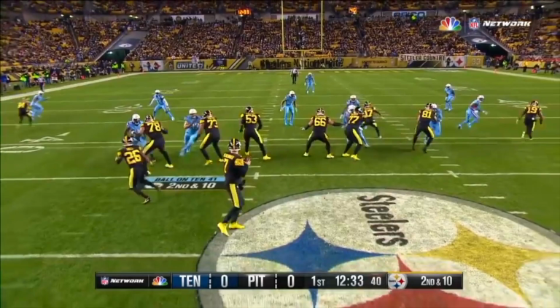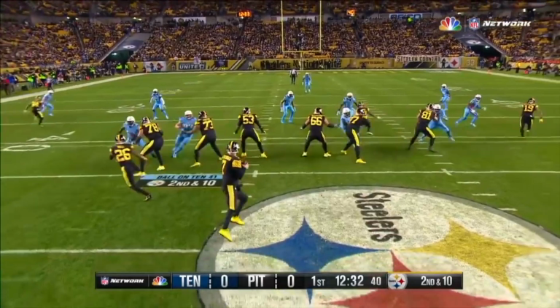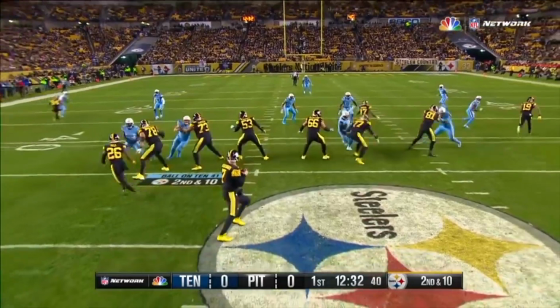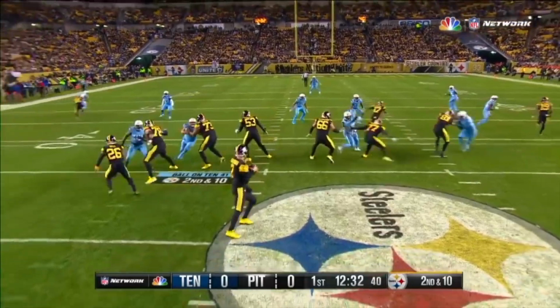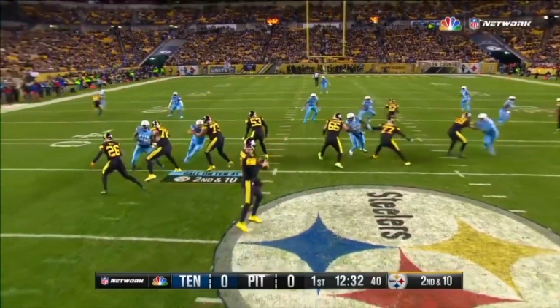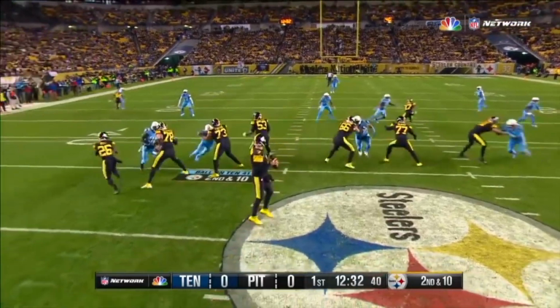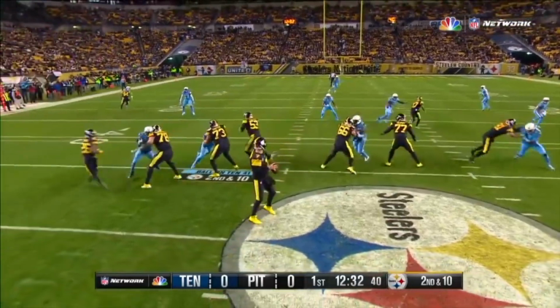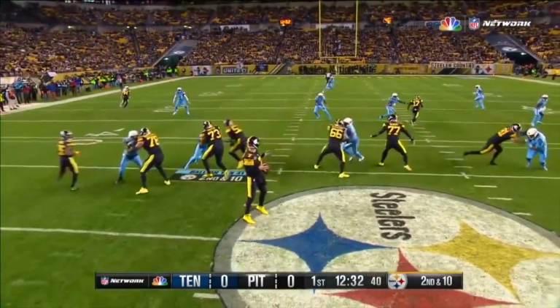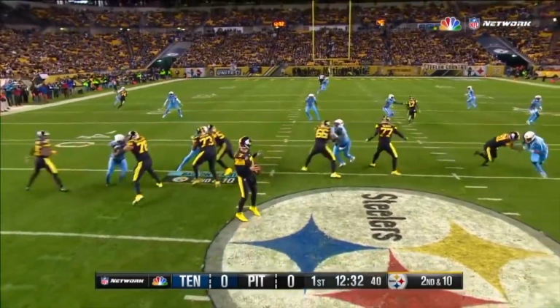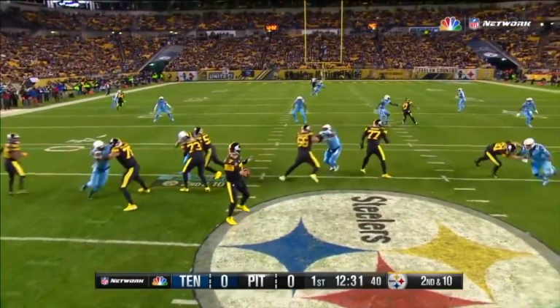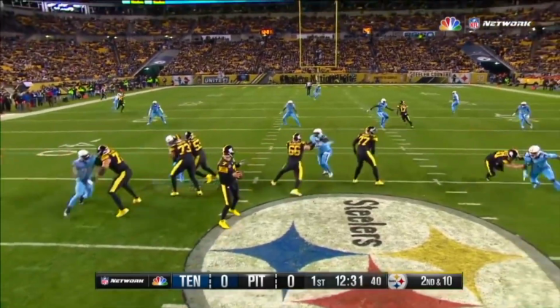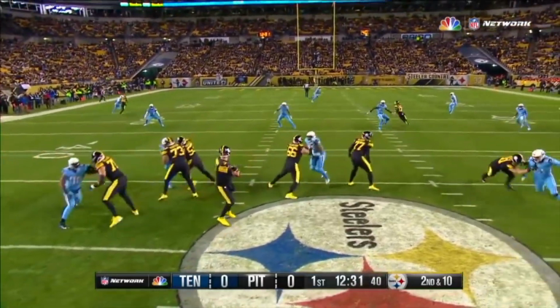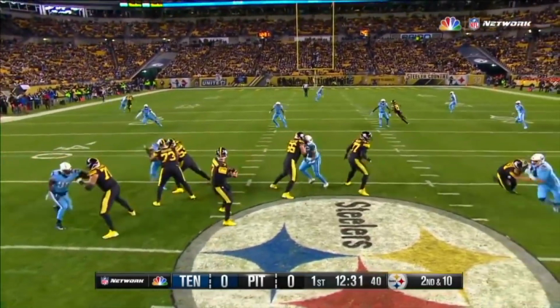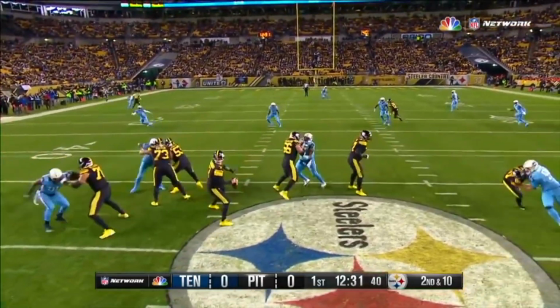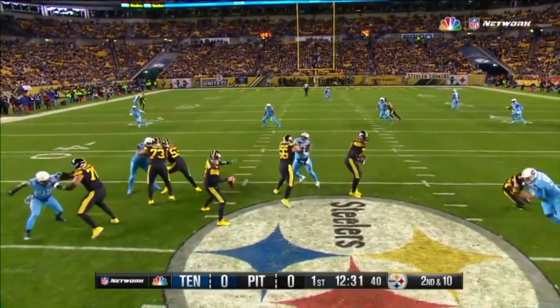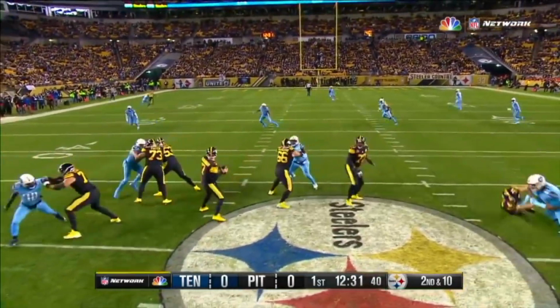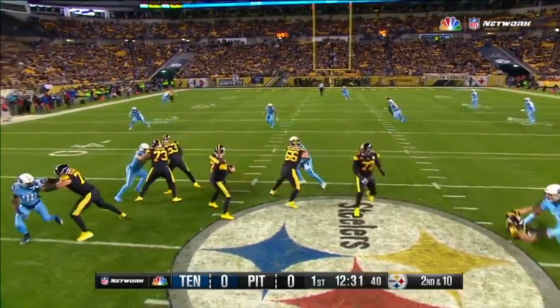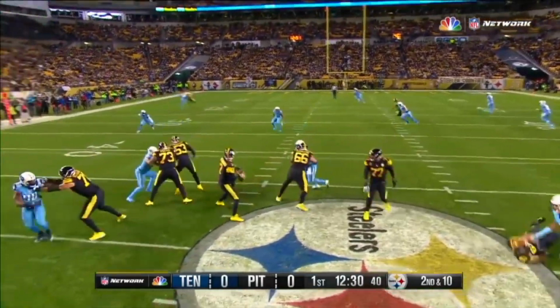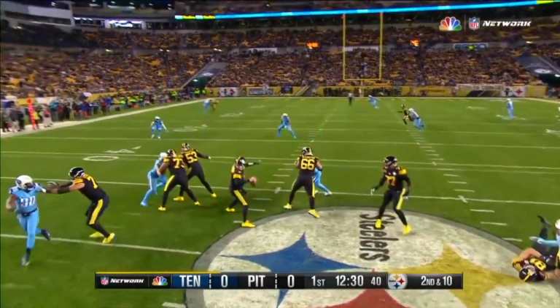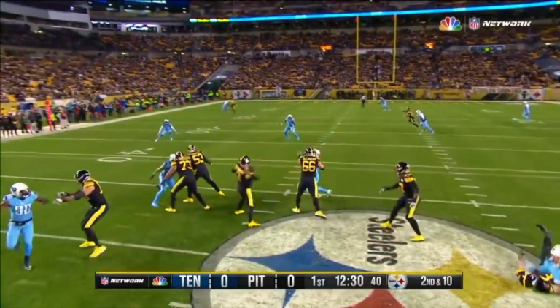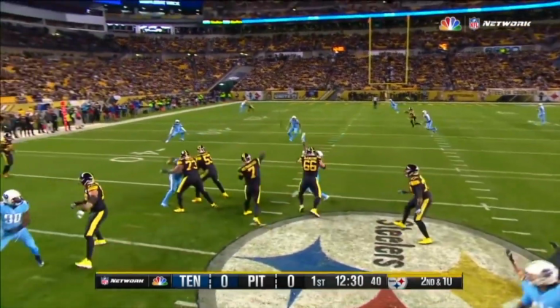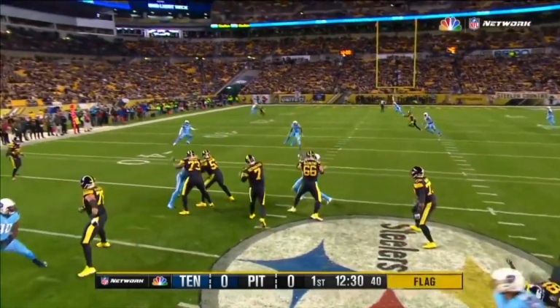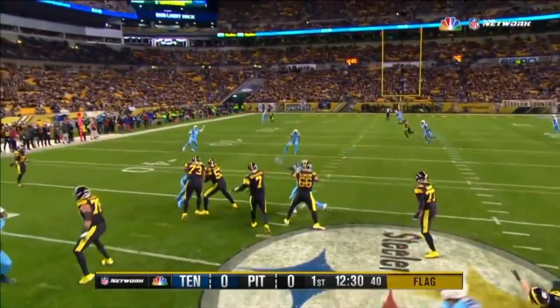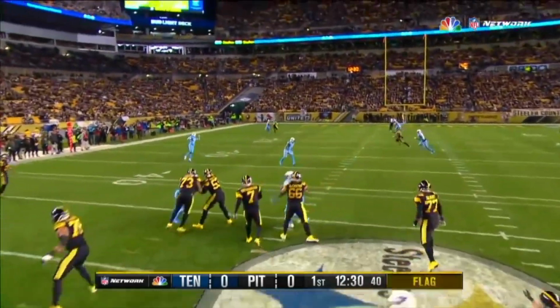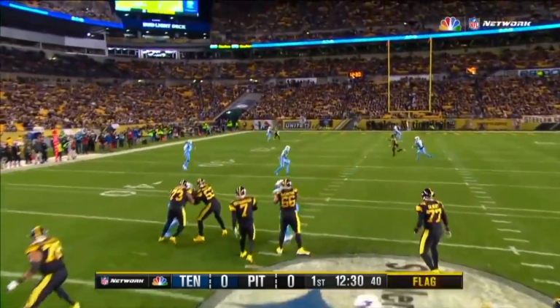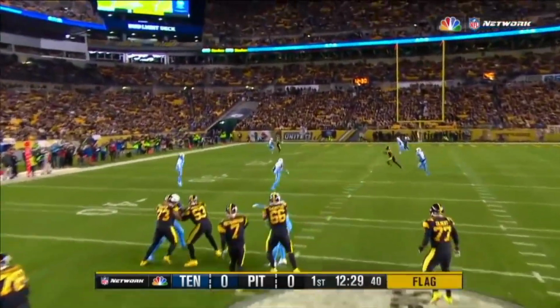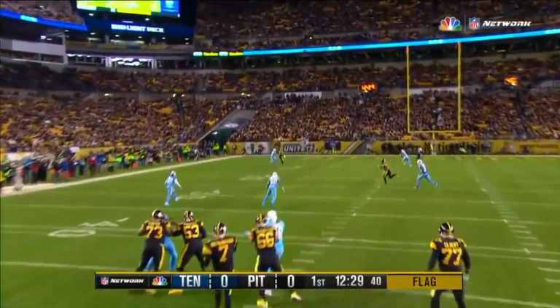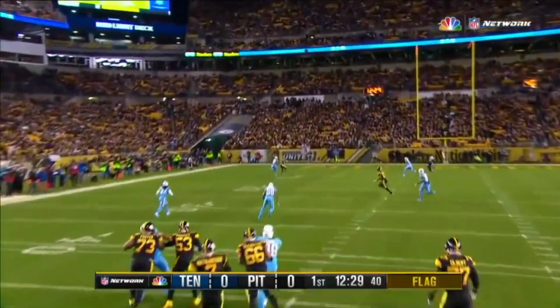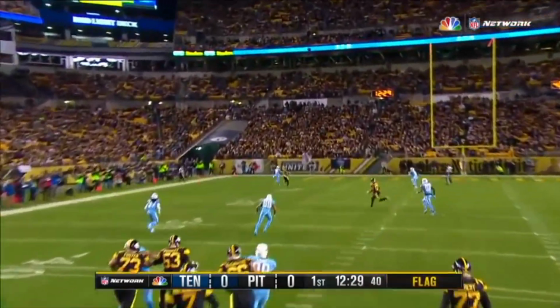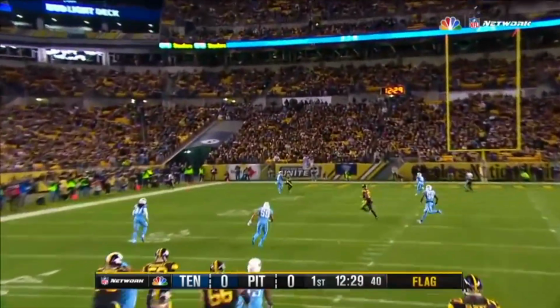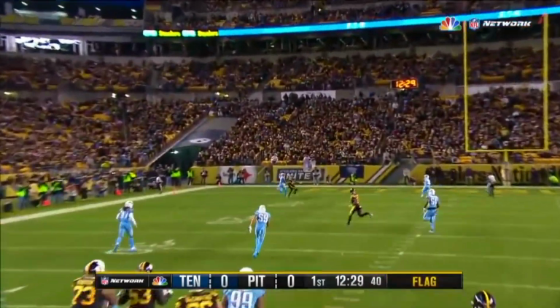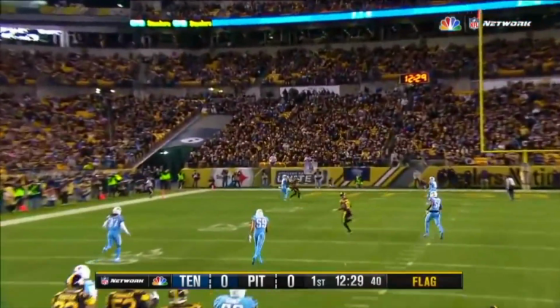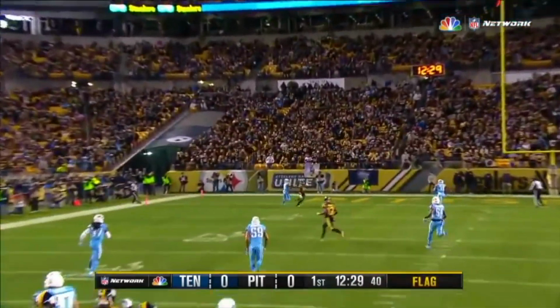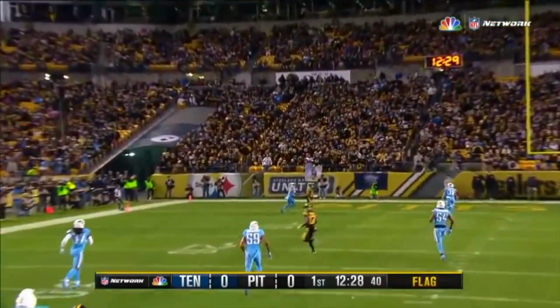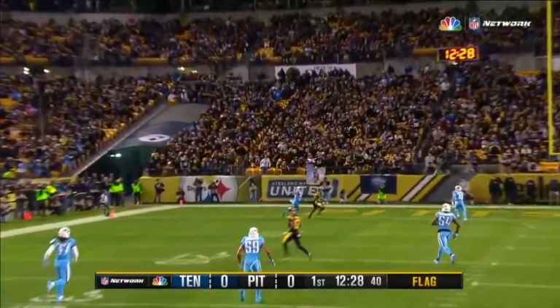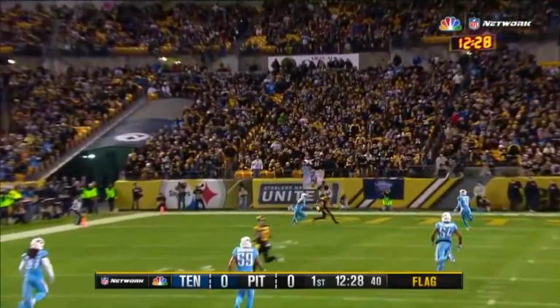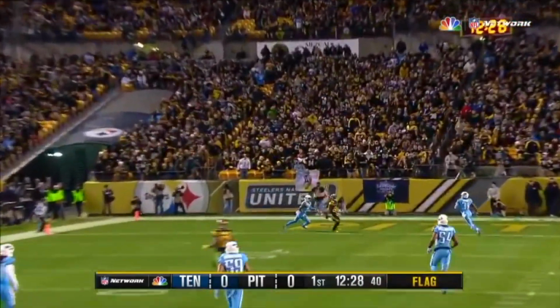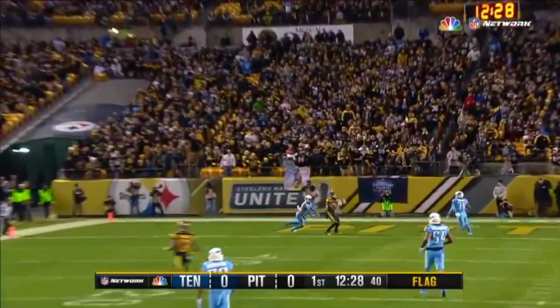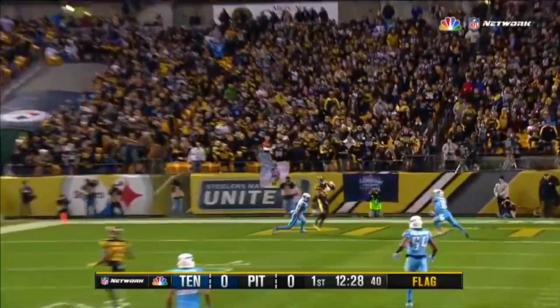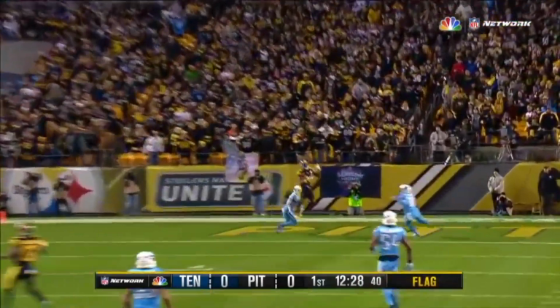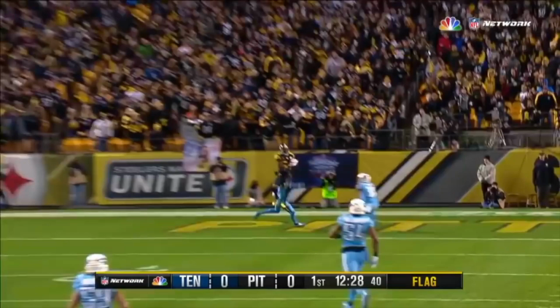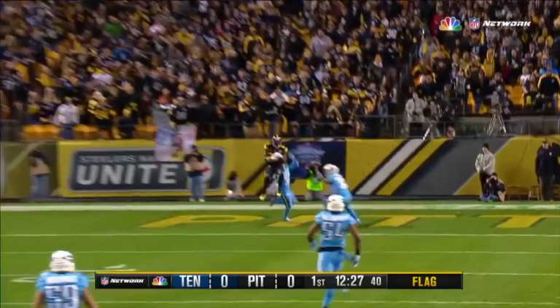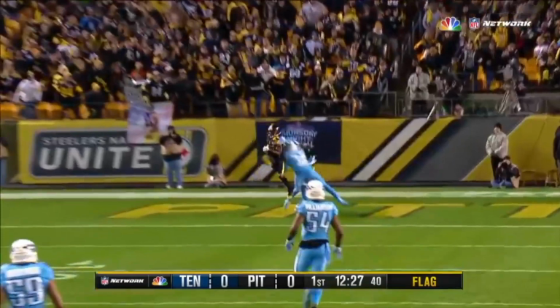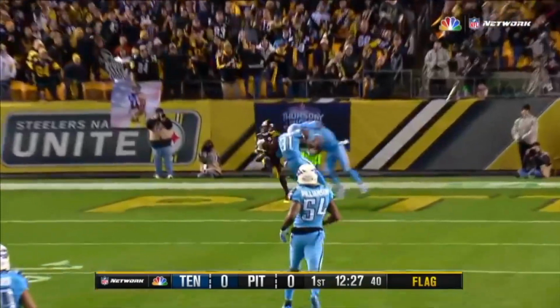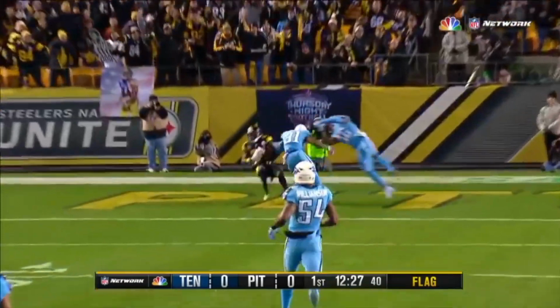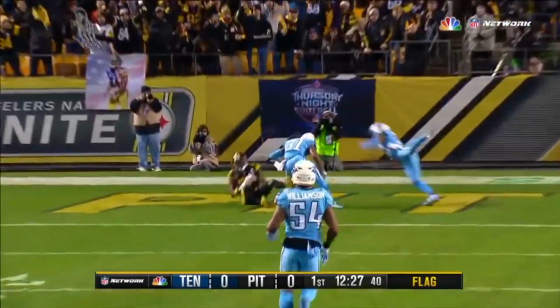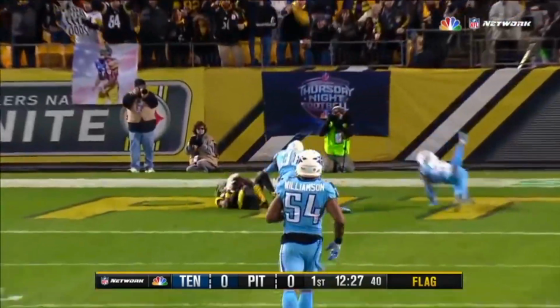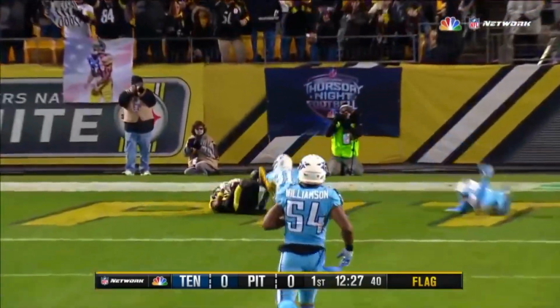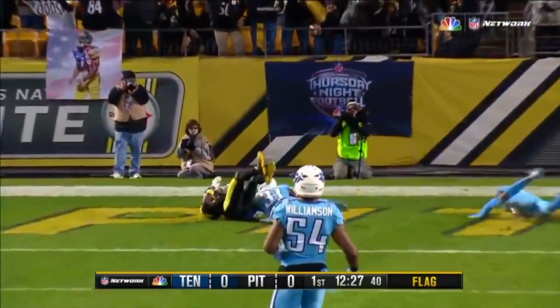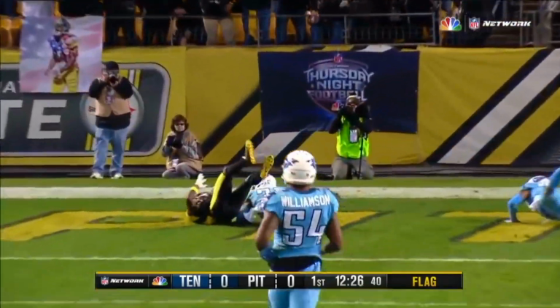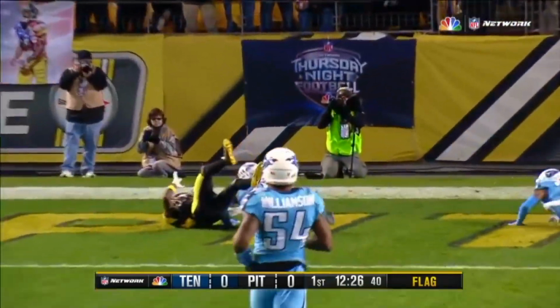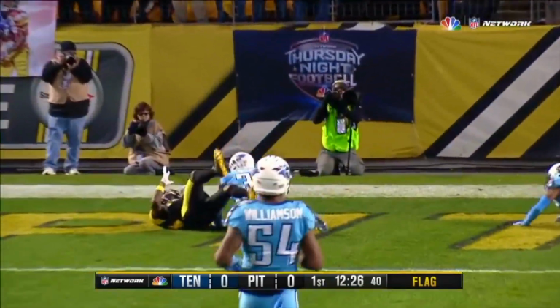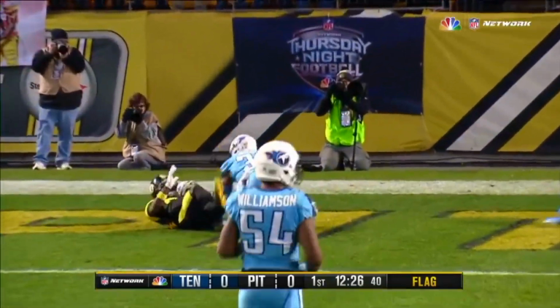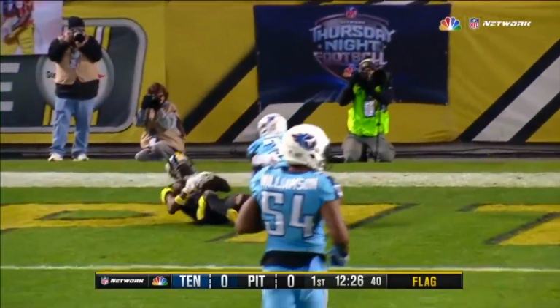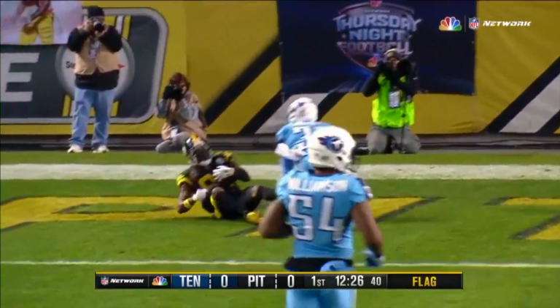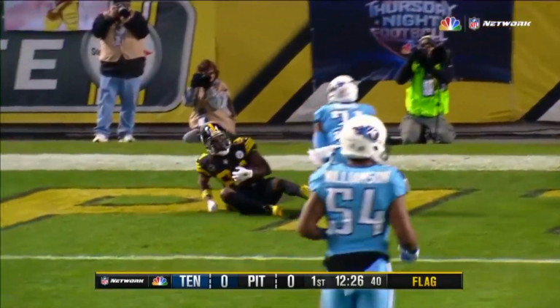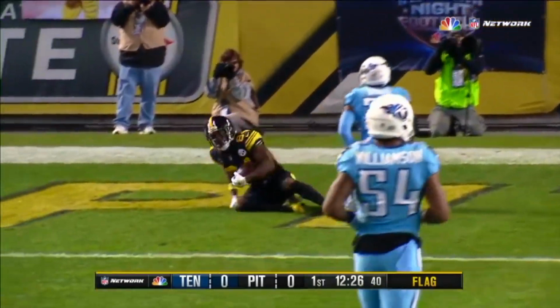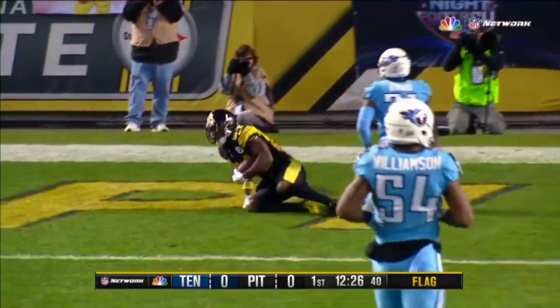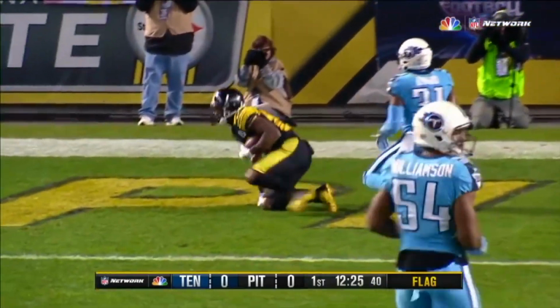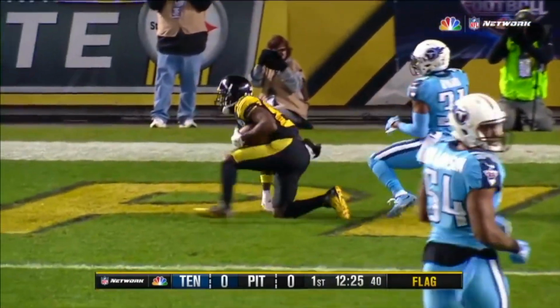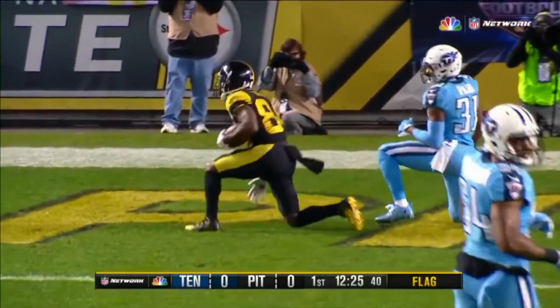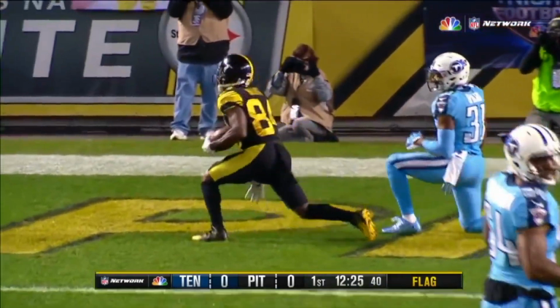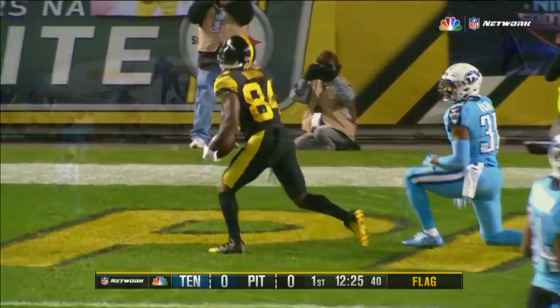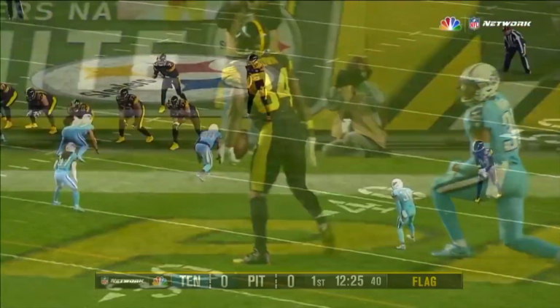Ben, use the hard count. Flag is down, free play. Takes the shot downfield — Antonio Brown goes up and gets it.